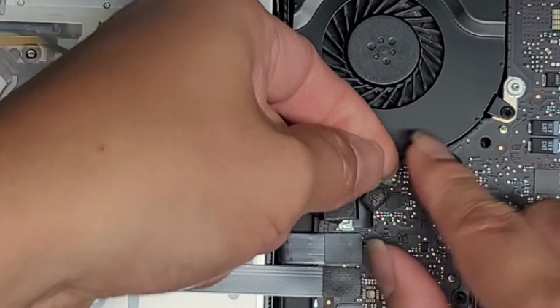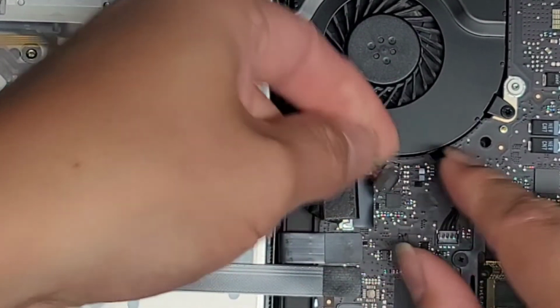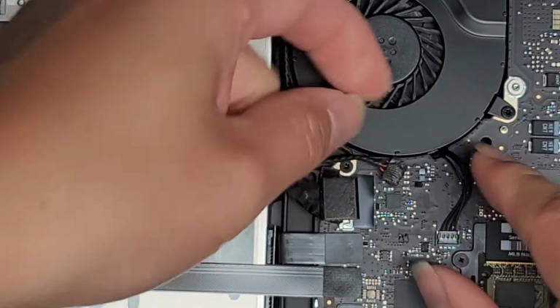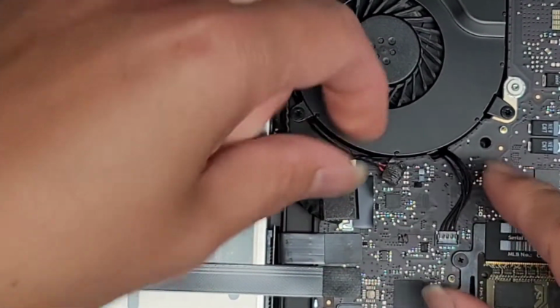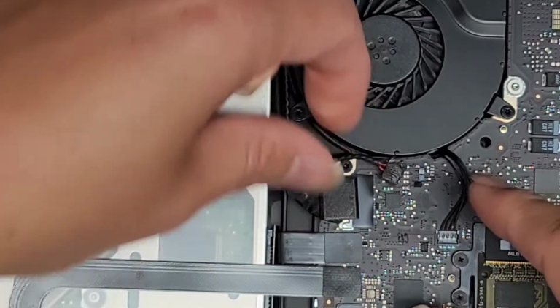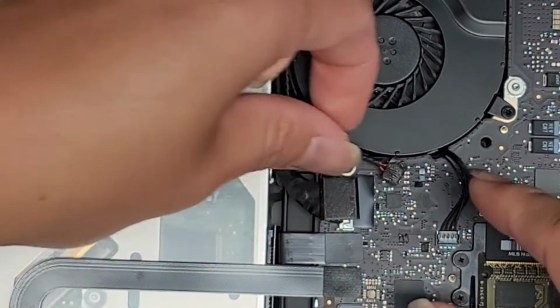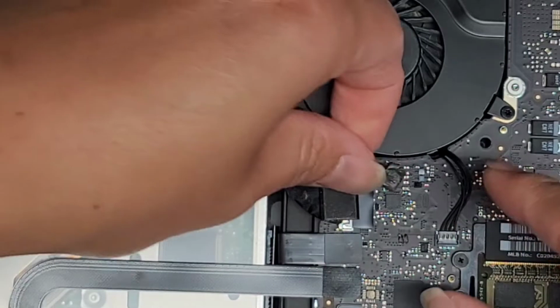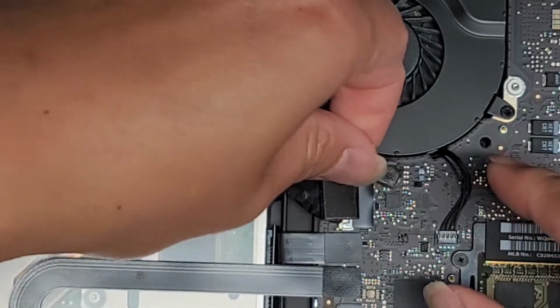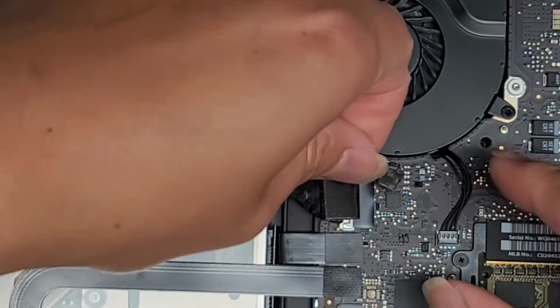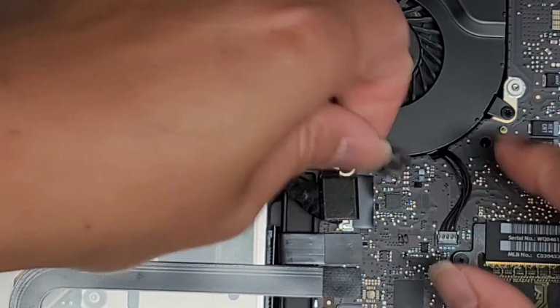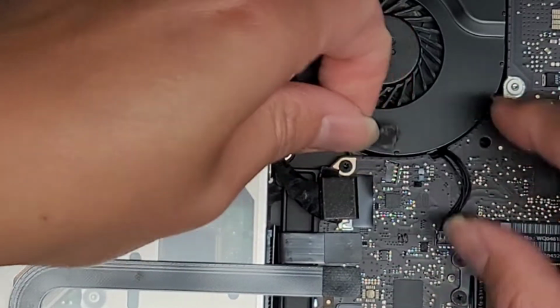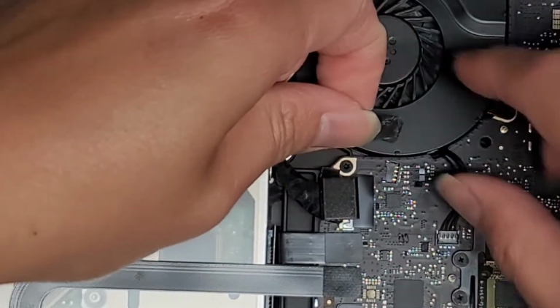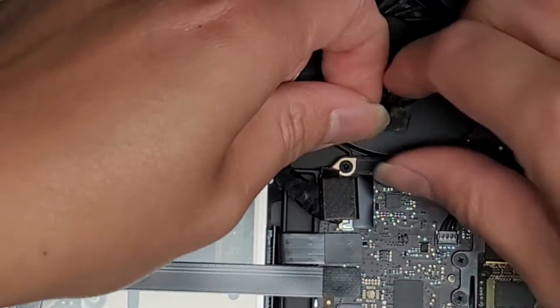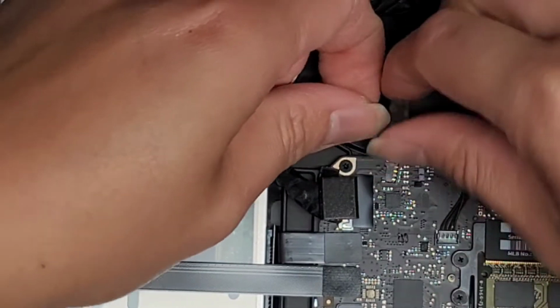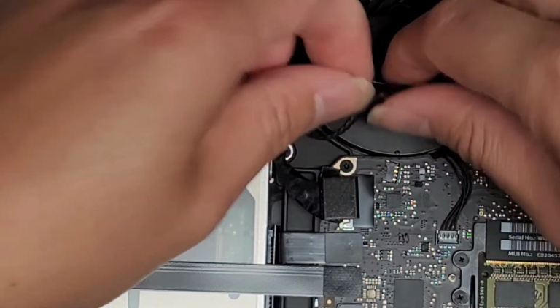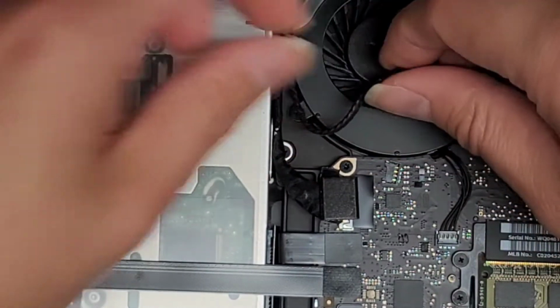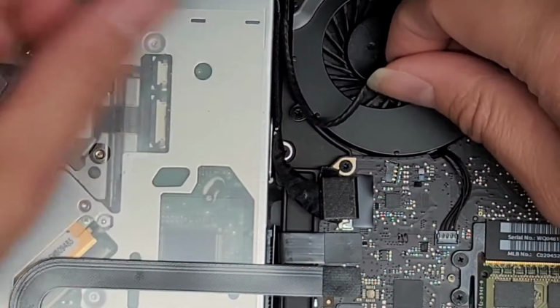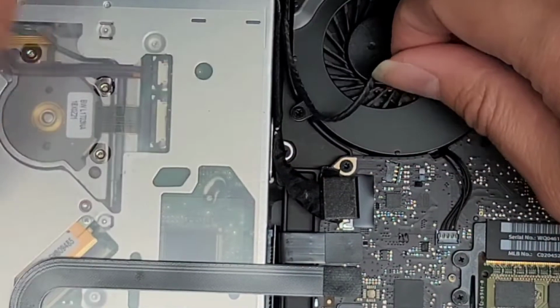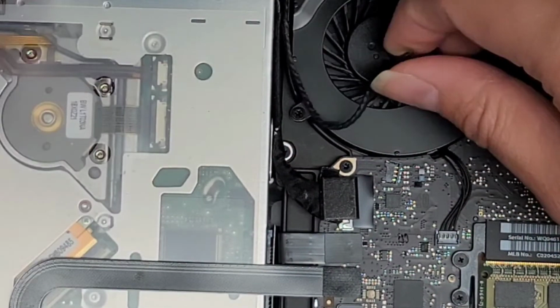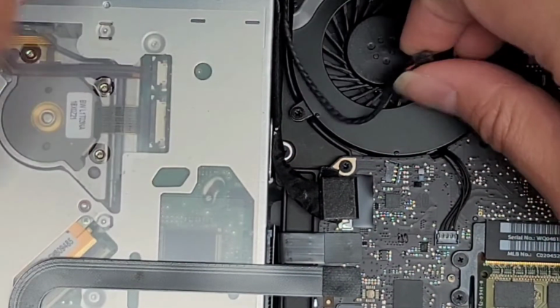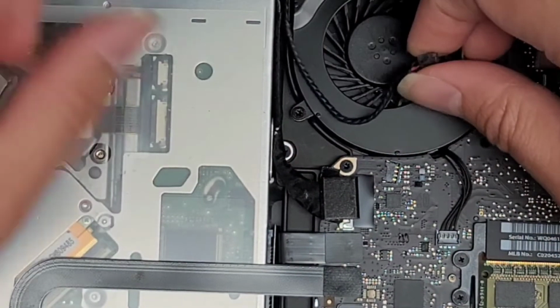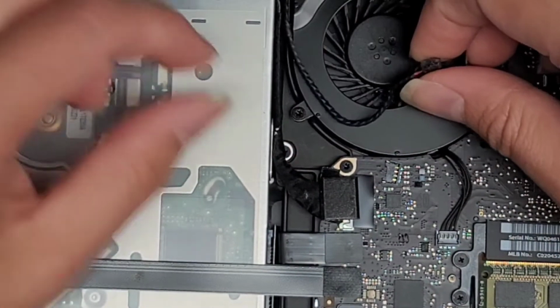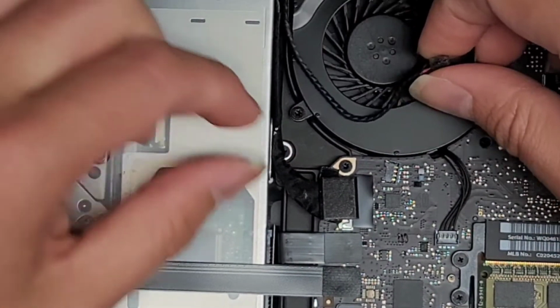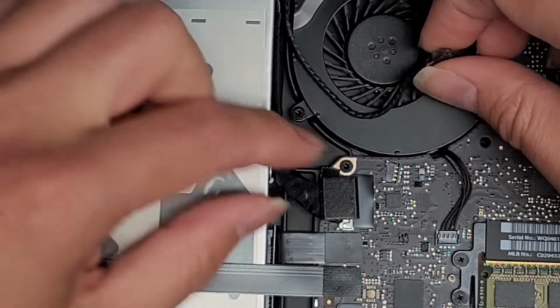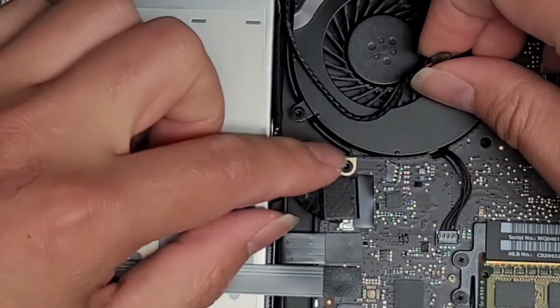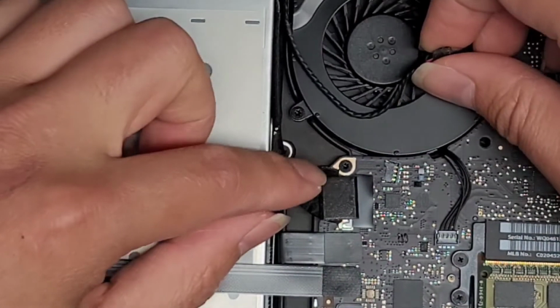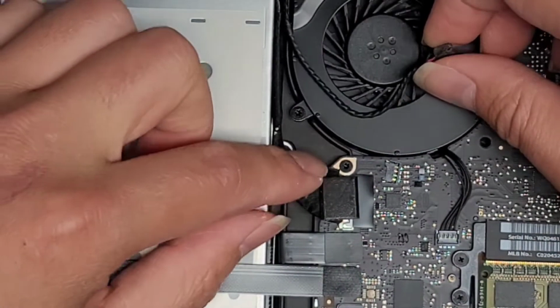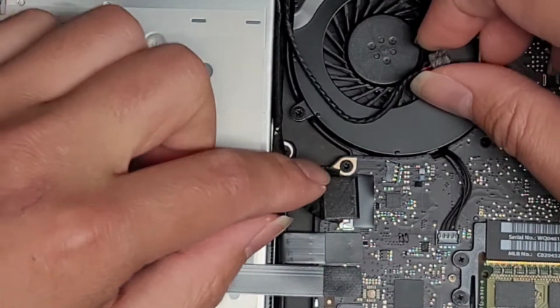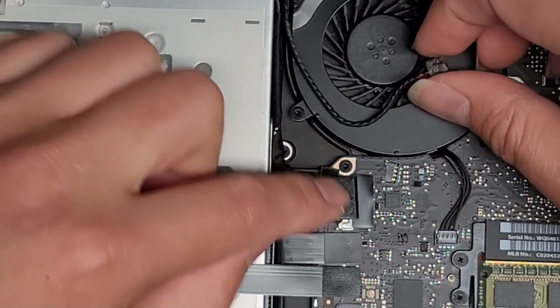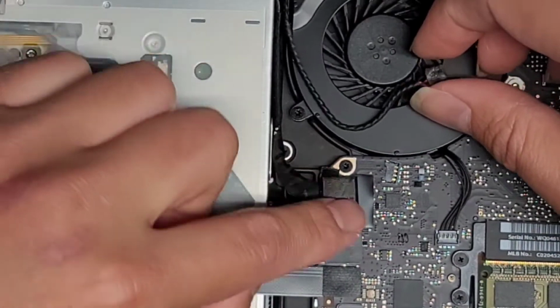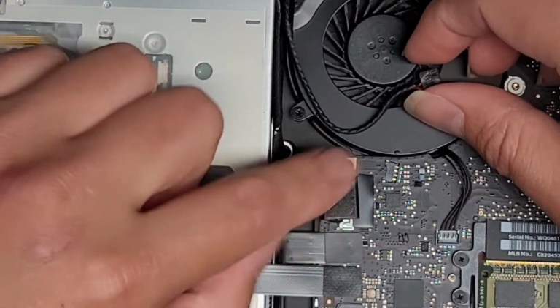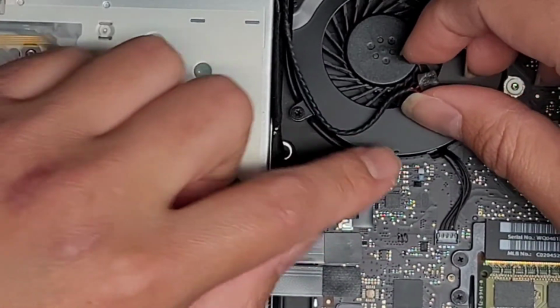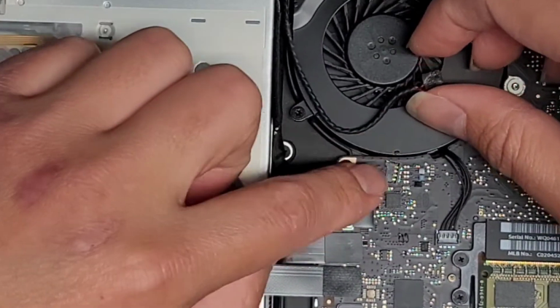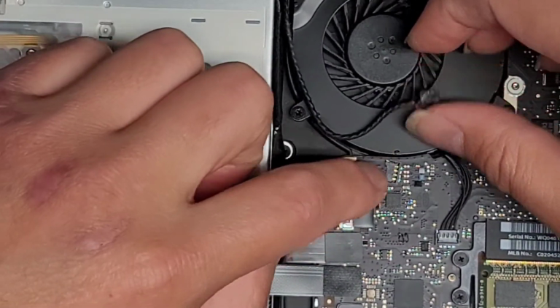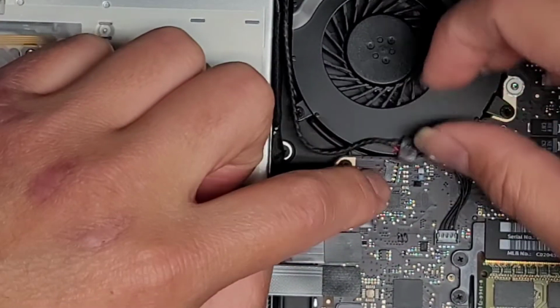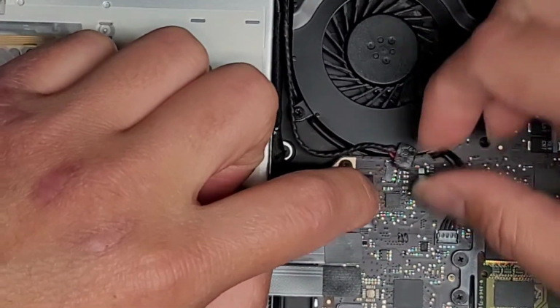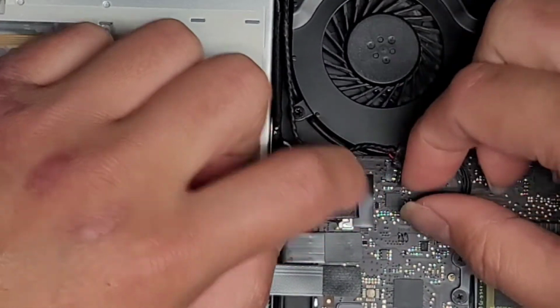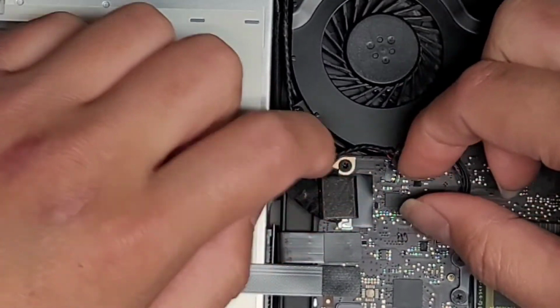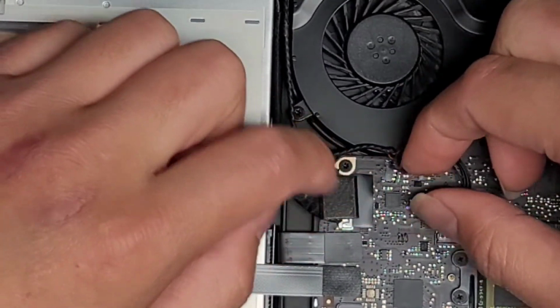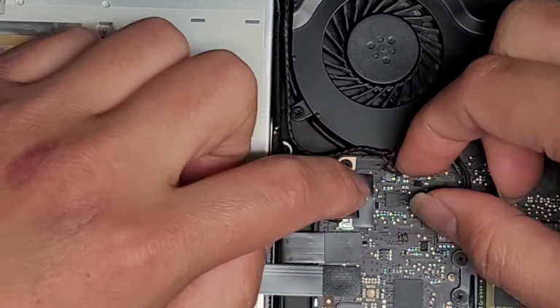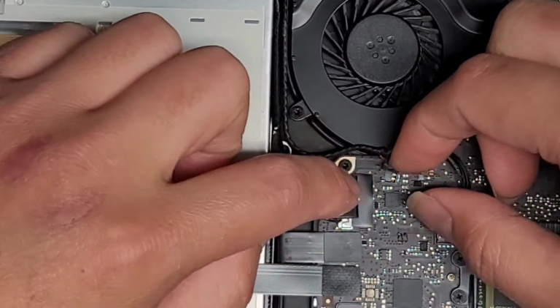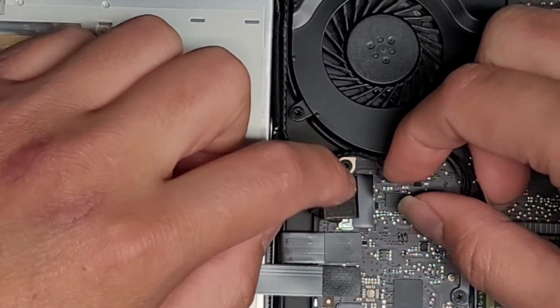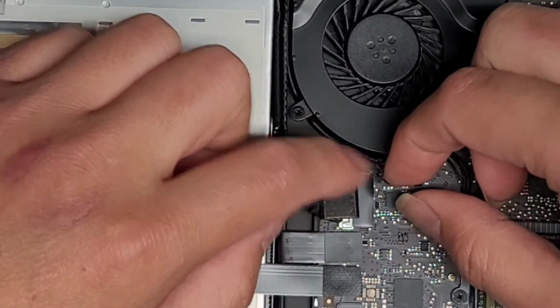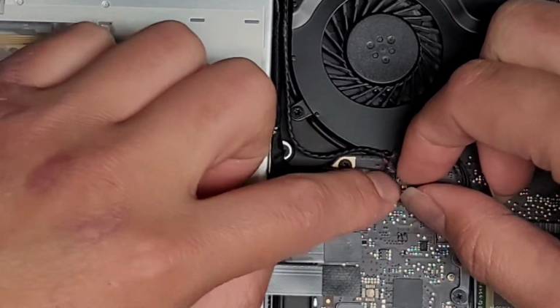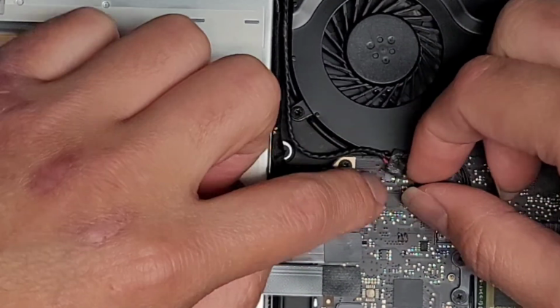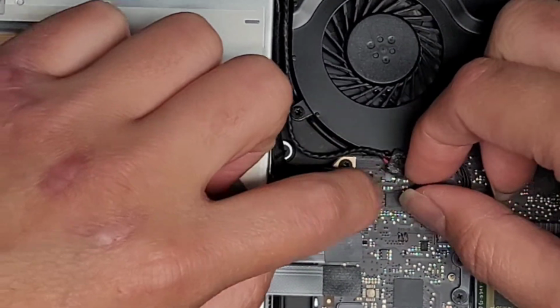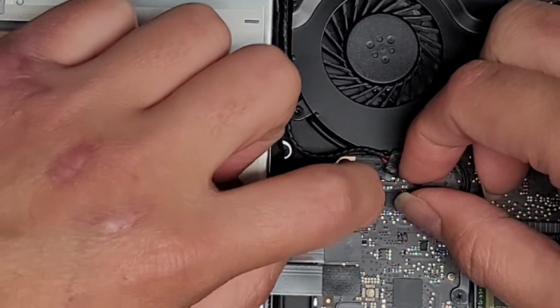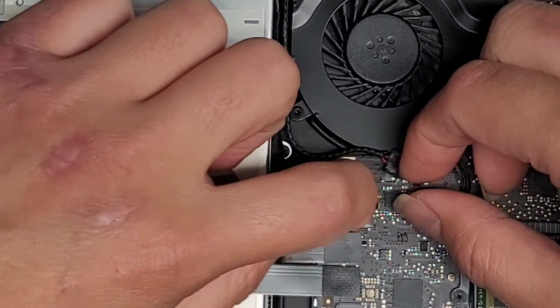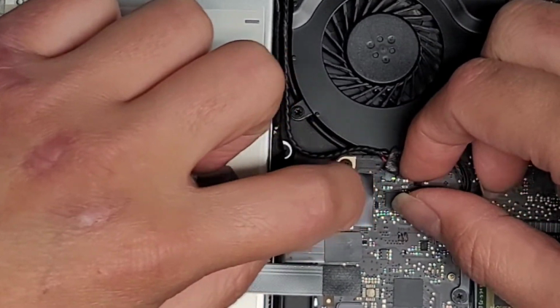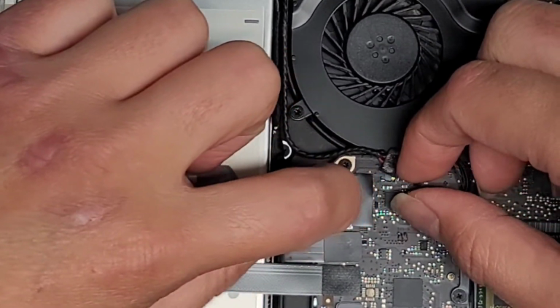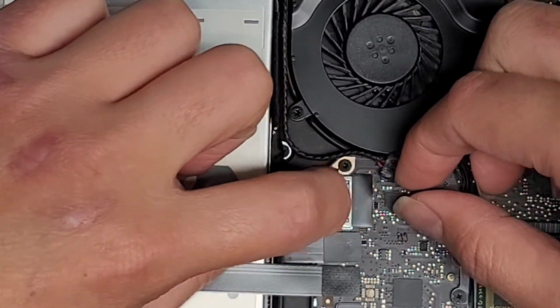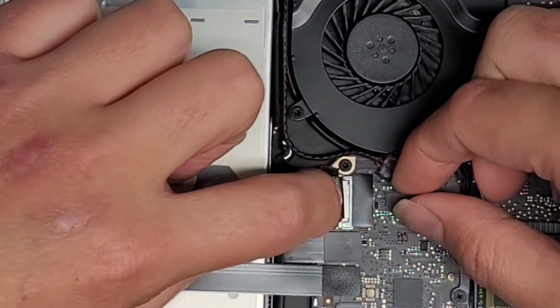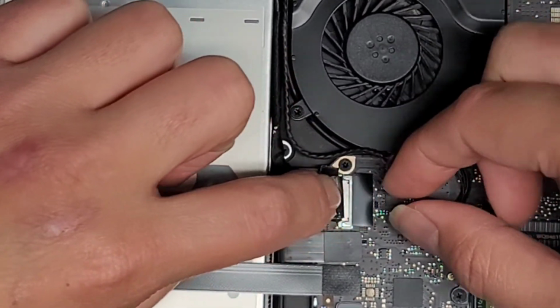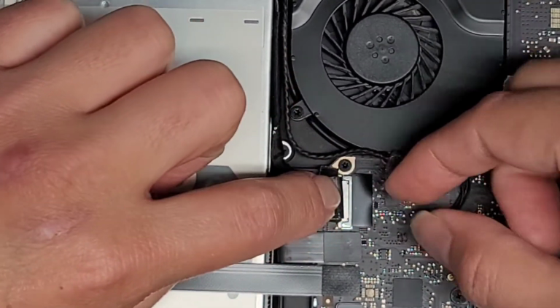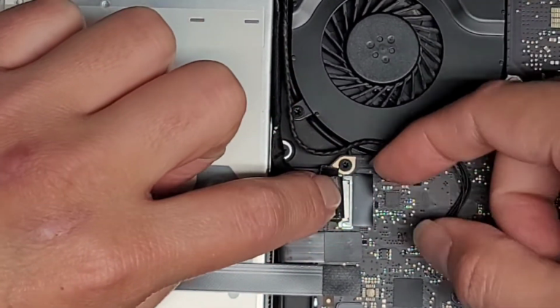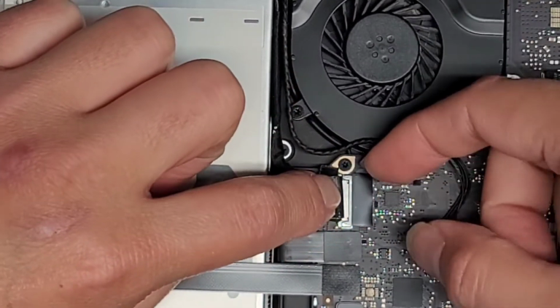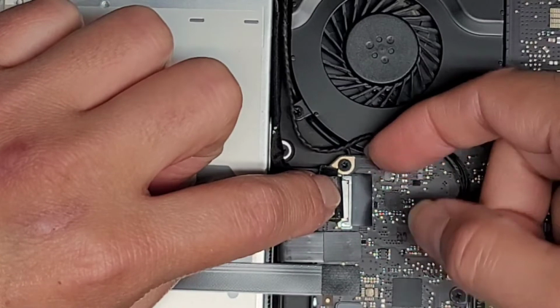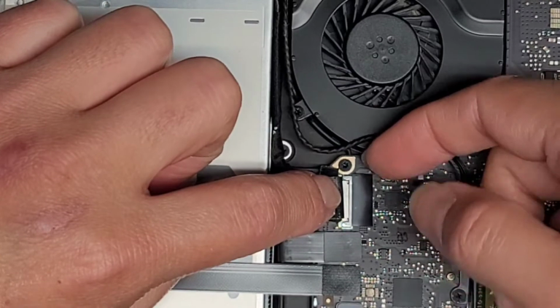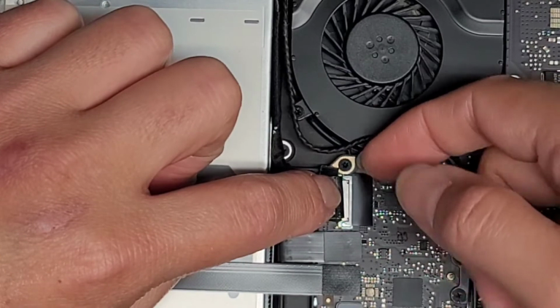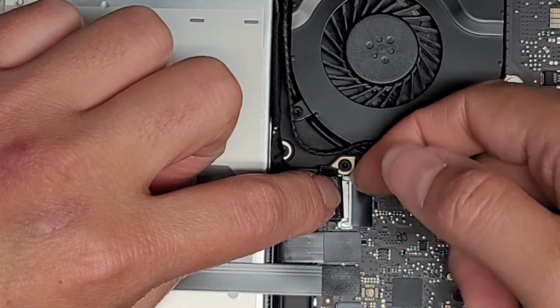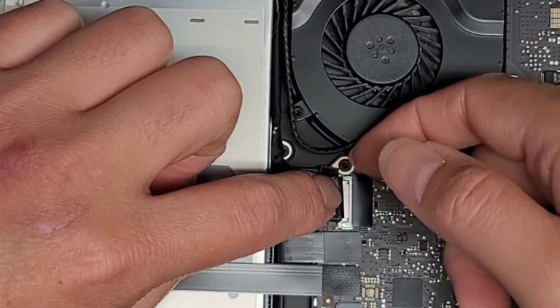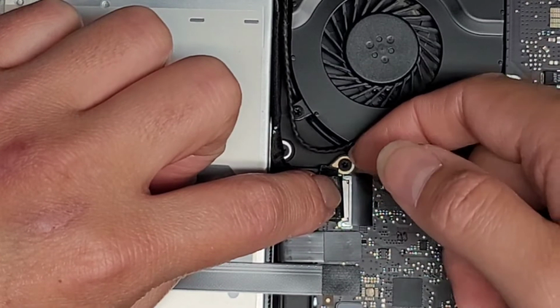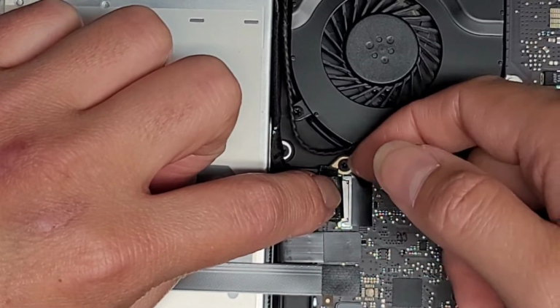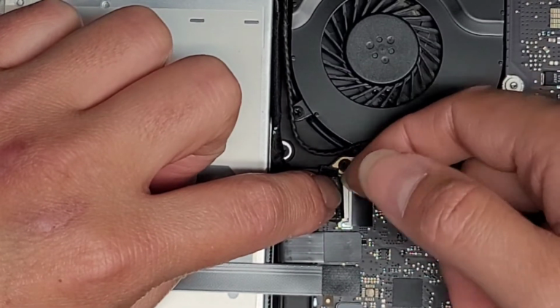They put this little foam pad on top that's kind of in the way. And then we got this cable, and the way you remove that...